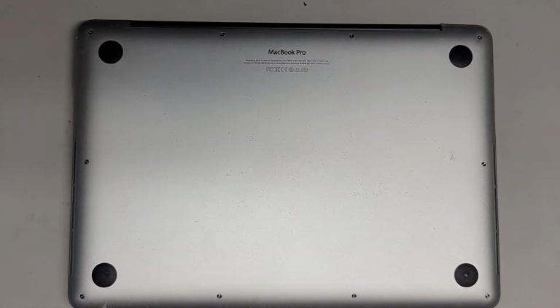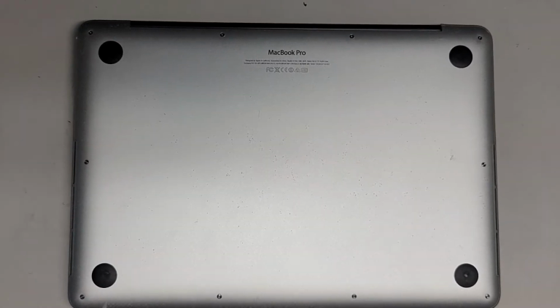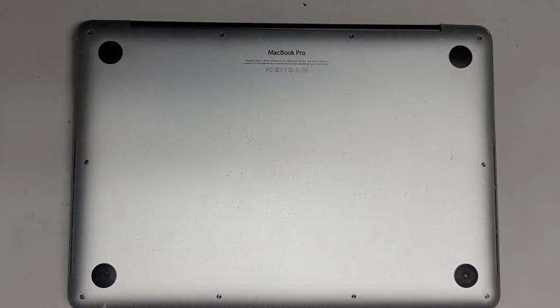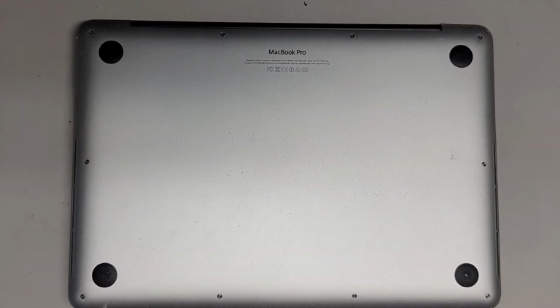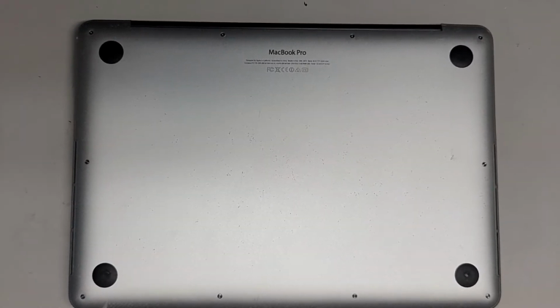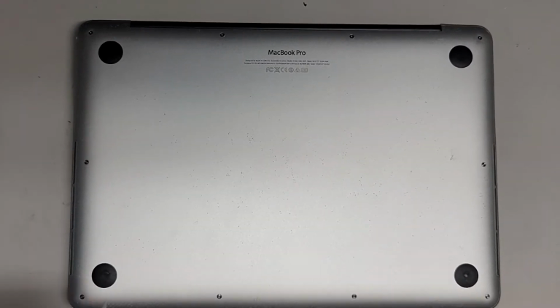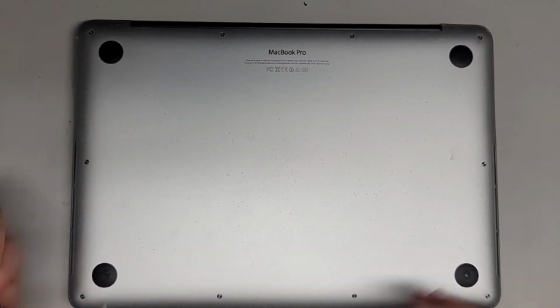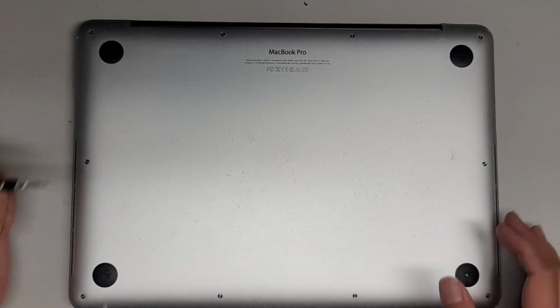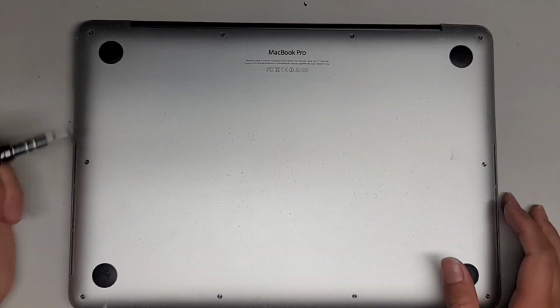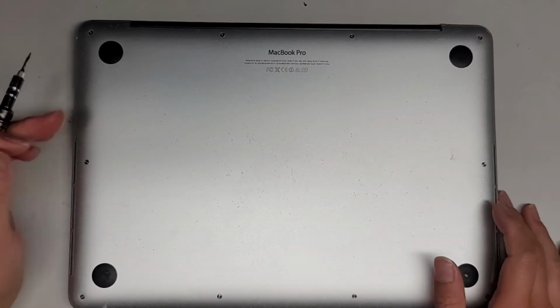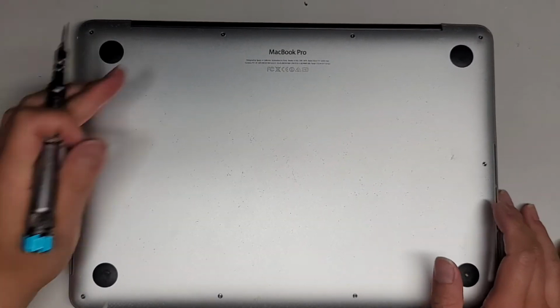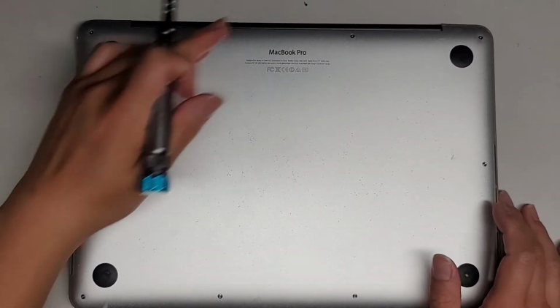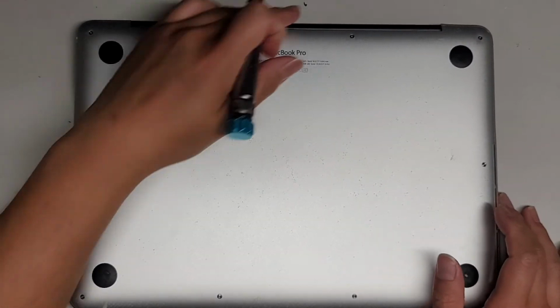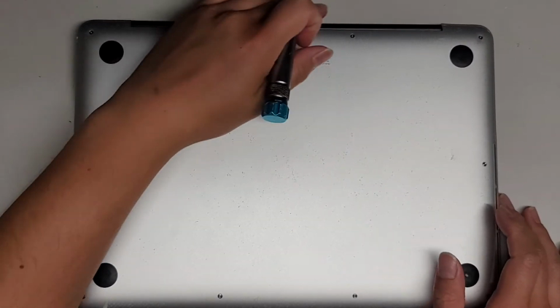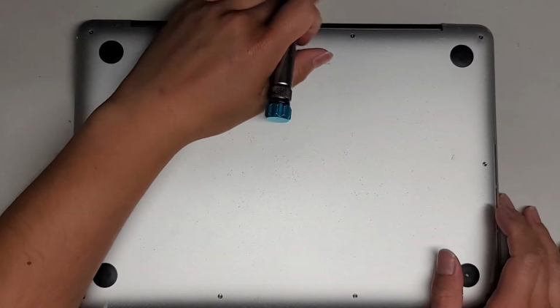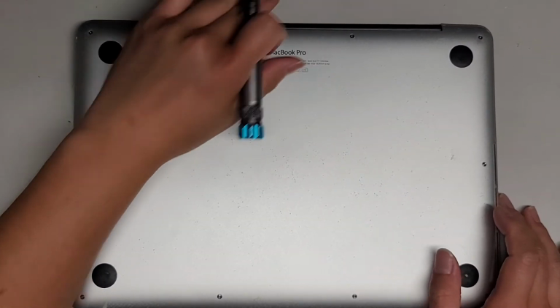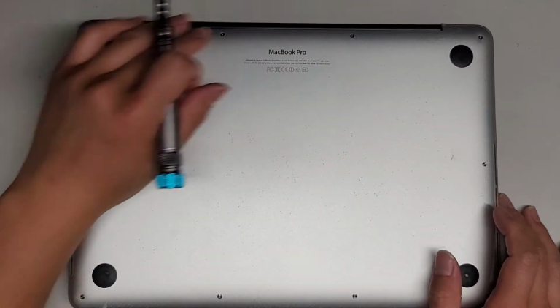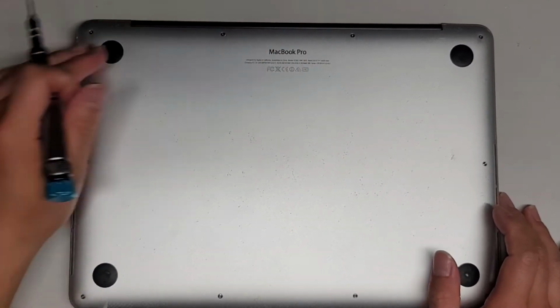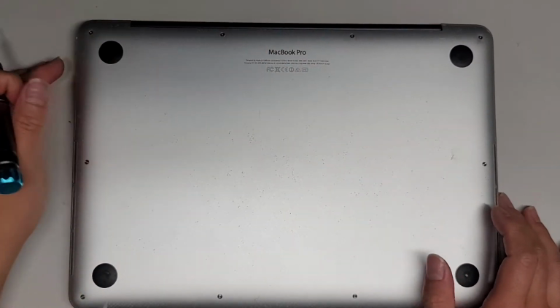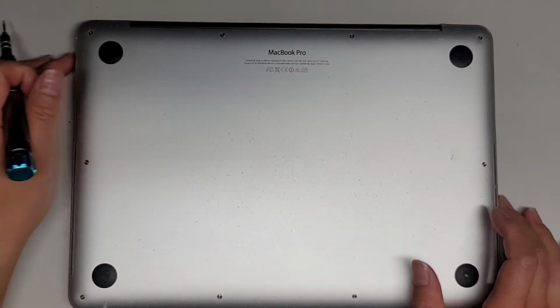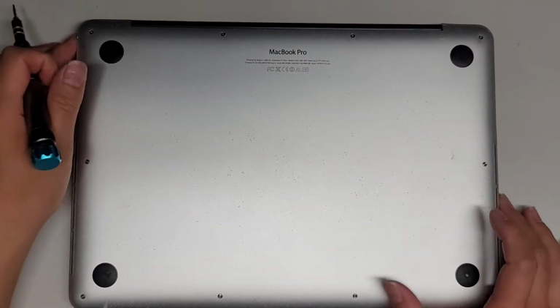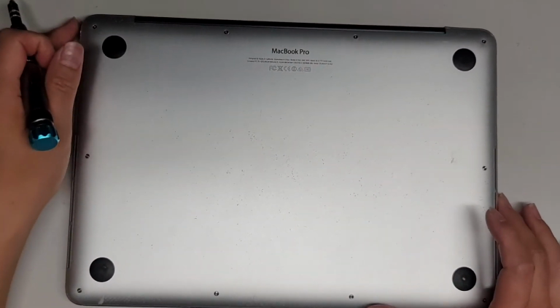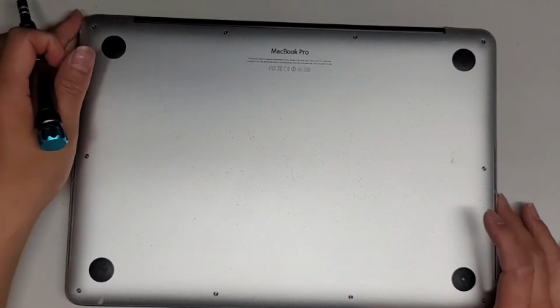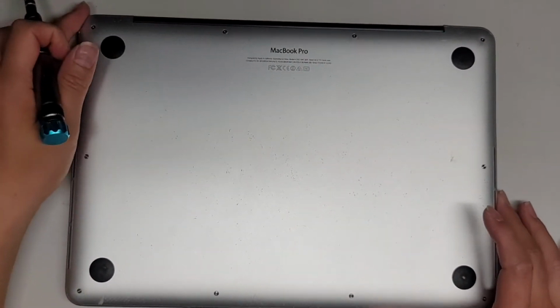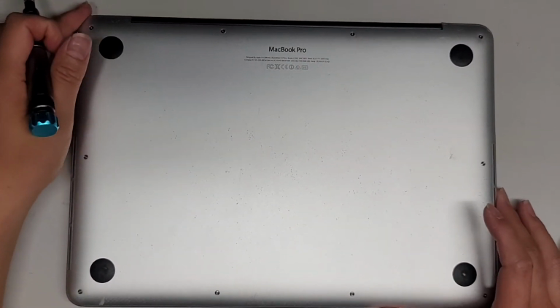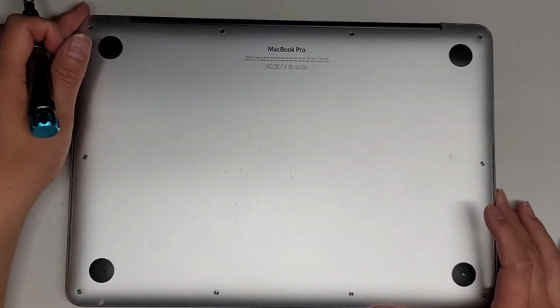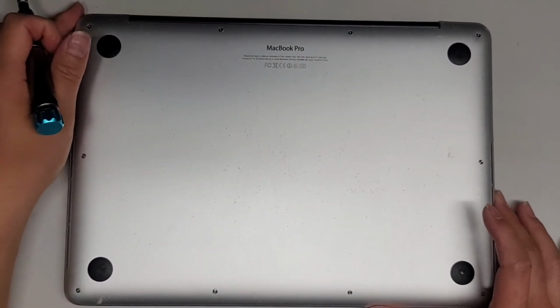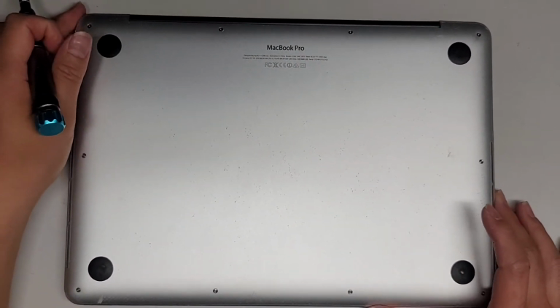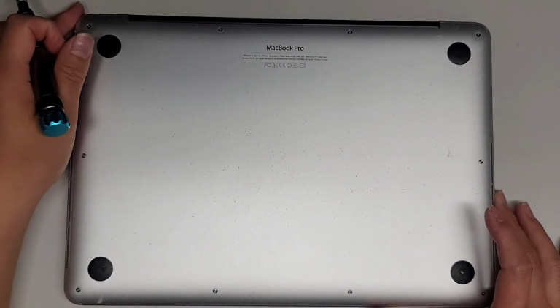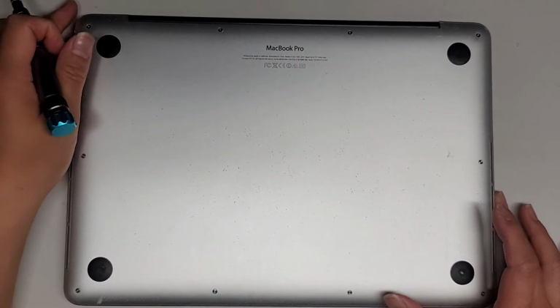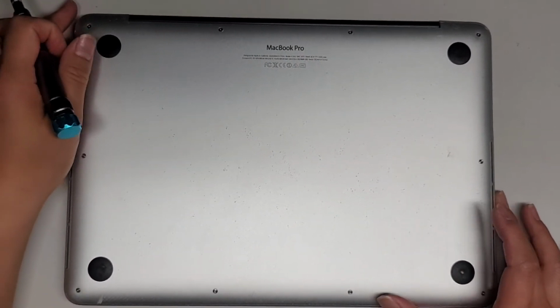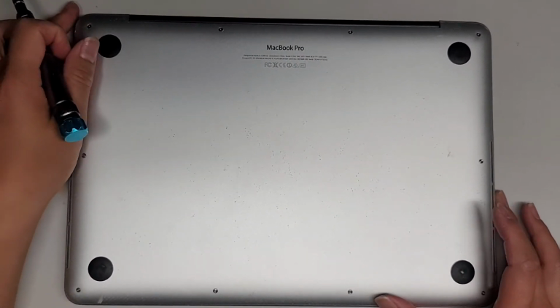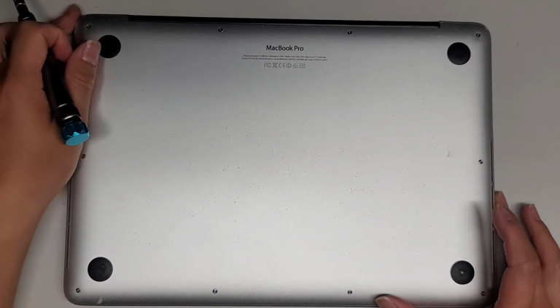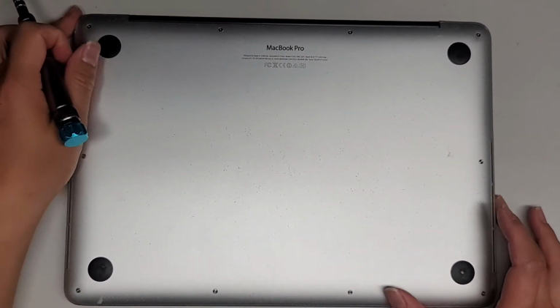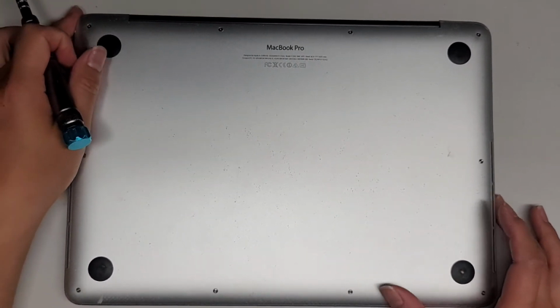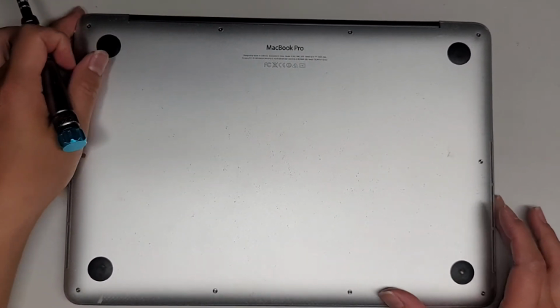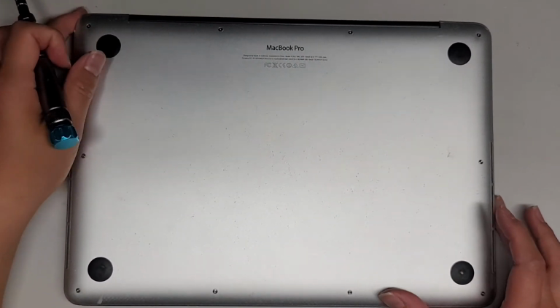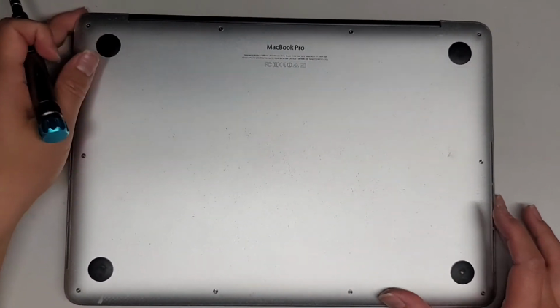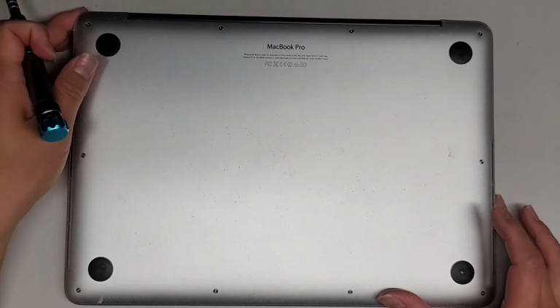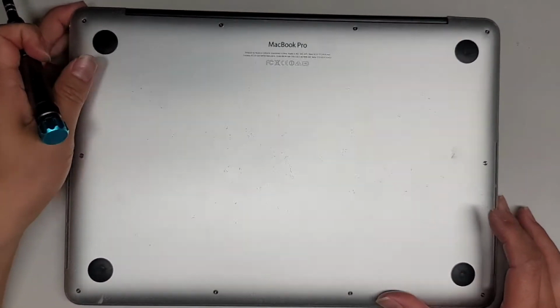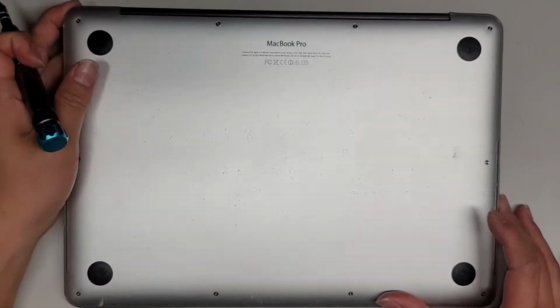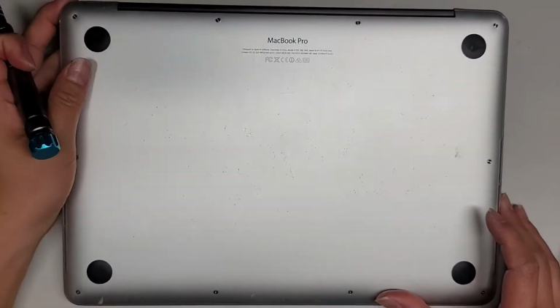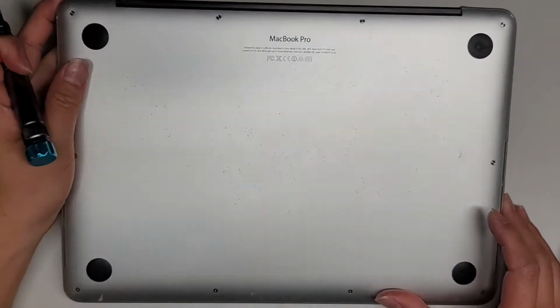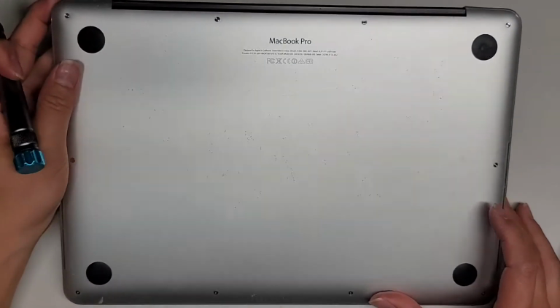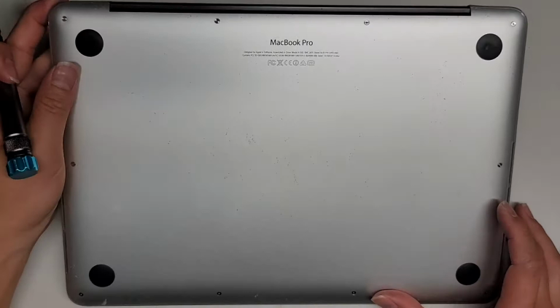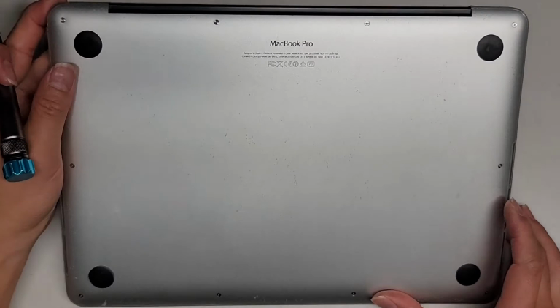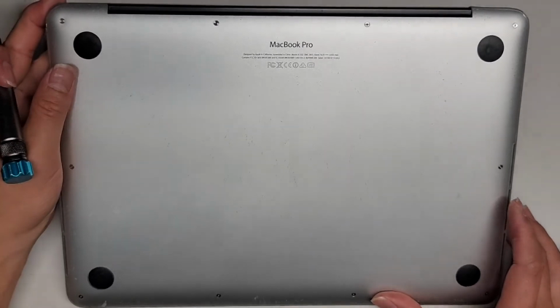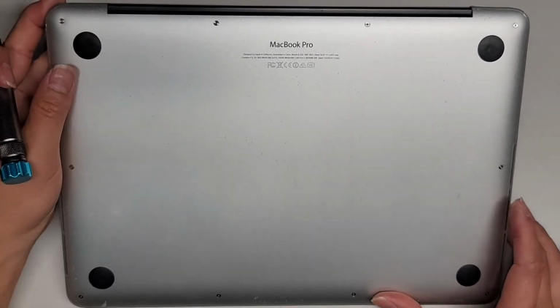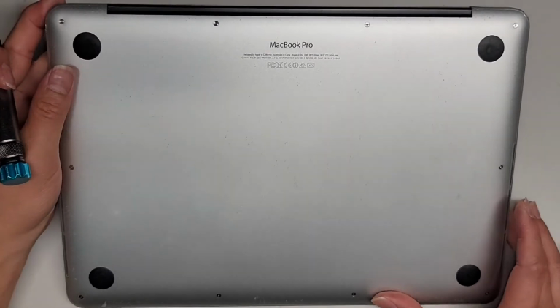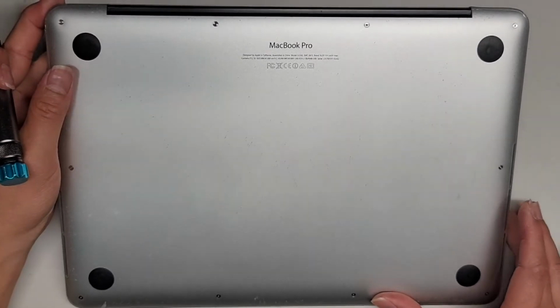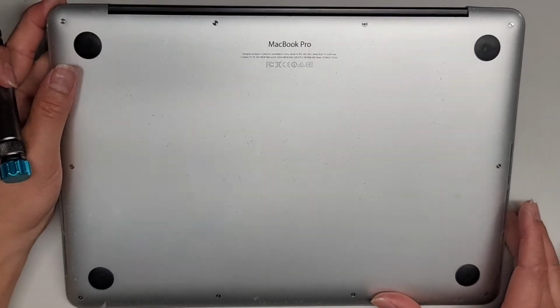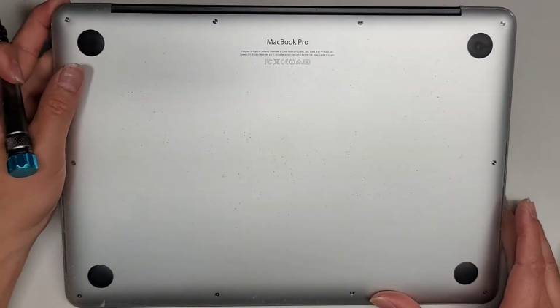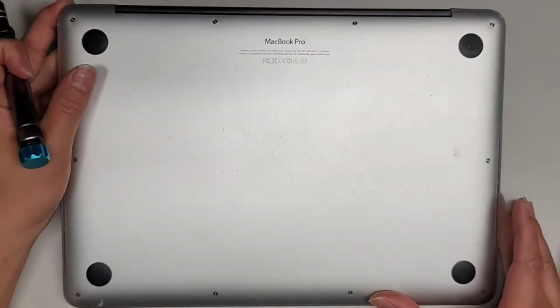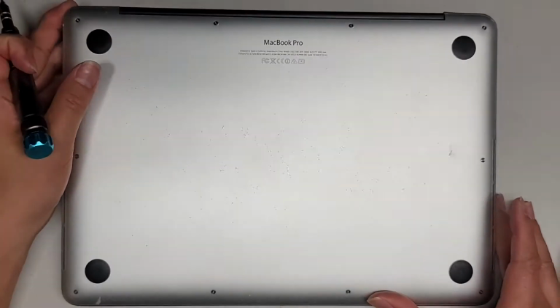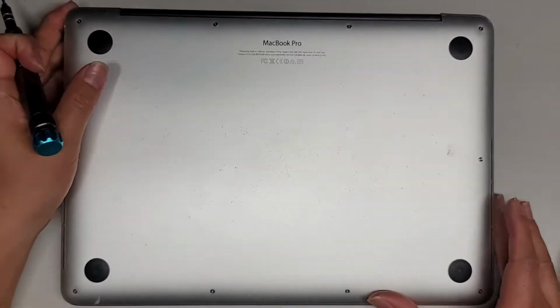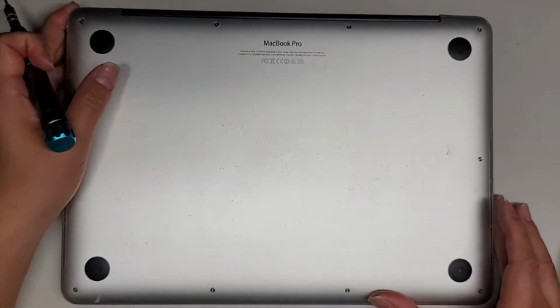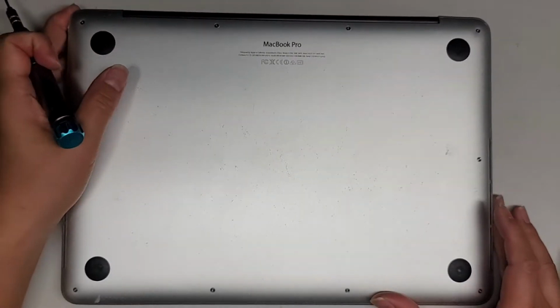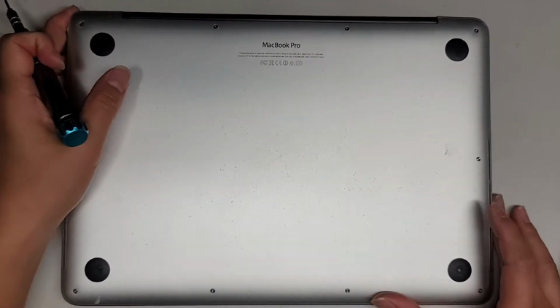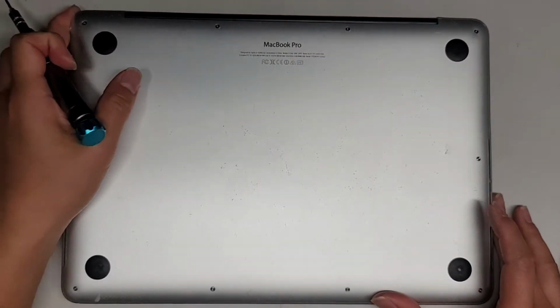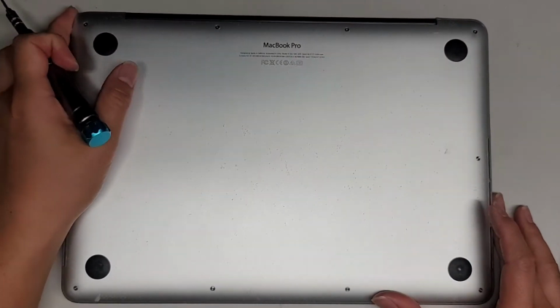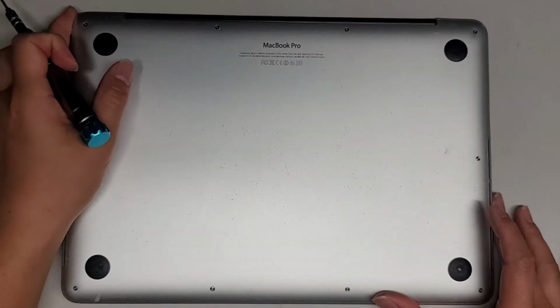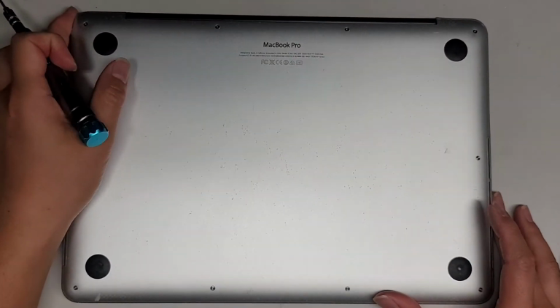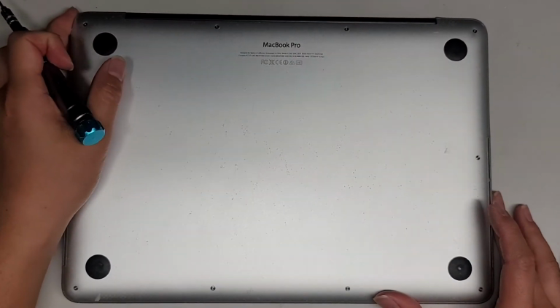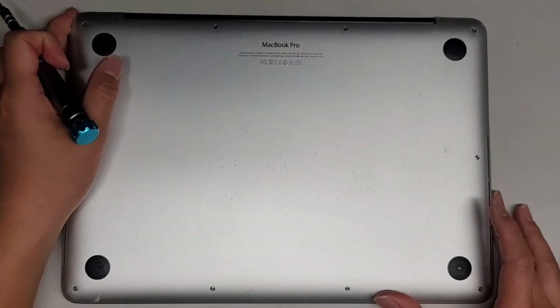I'm going to be removing the SSD in this 13-inch MacBook Pro, model A1502, mid-2014.